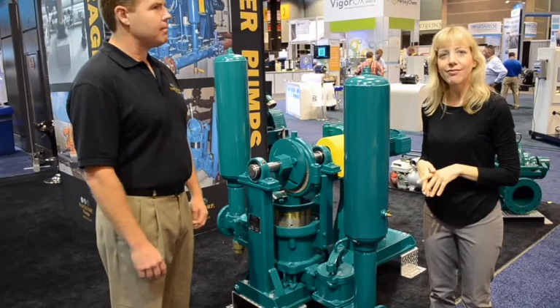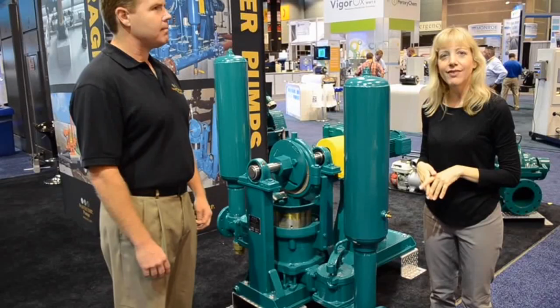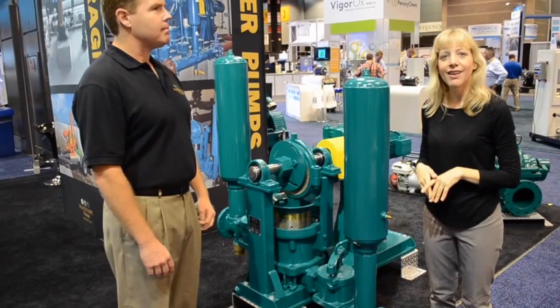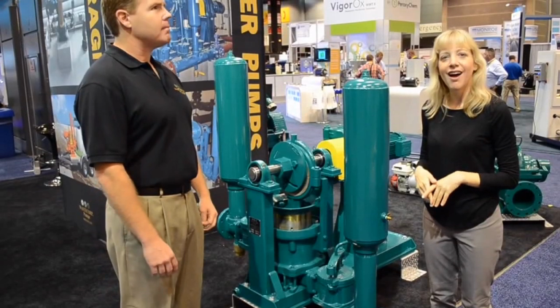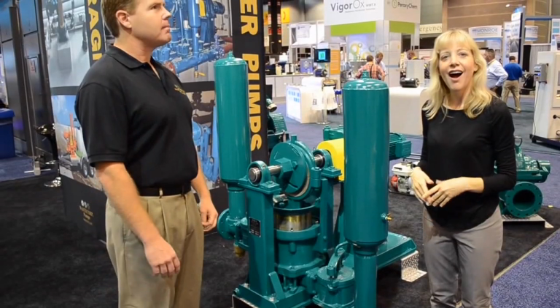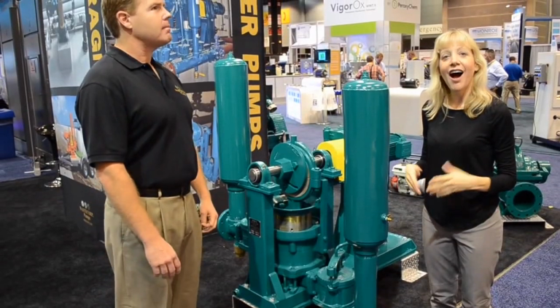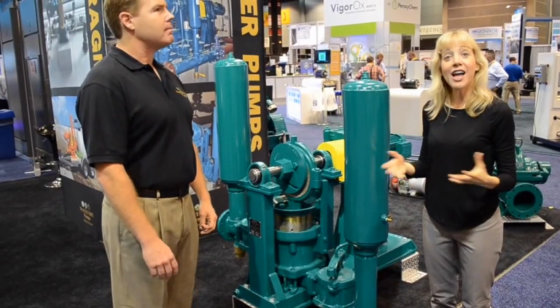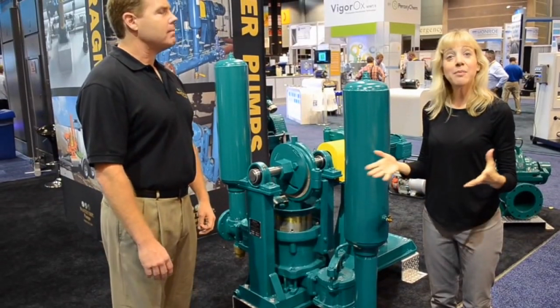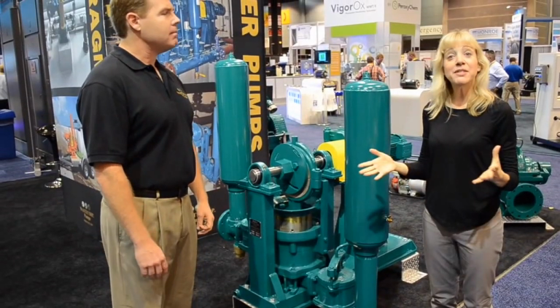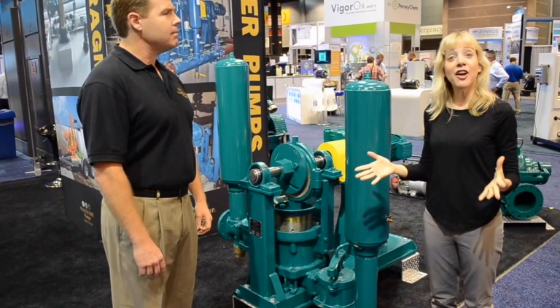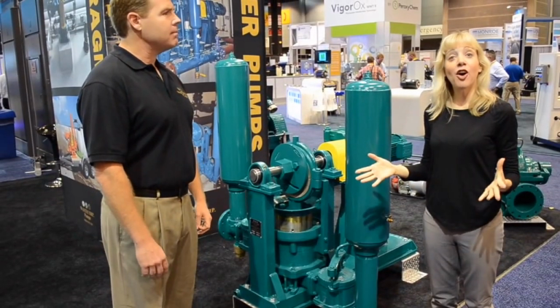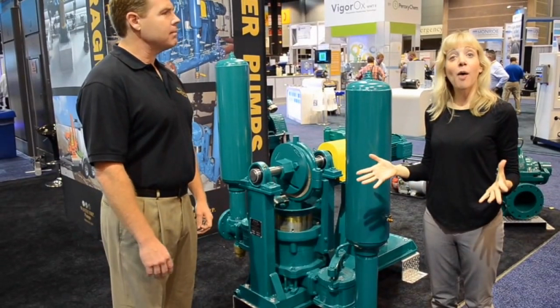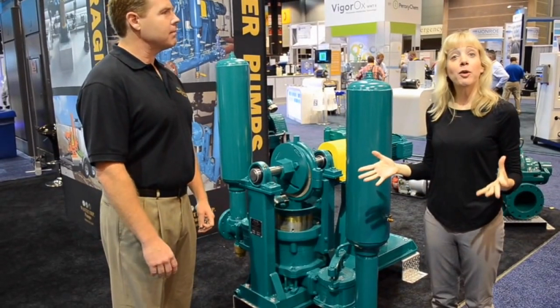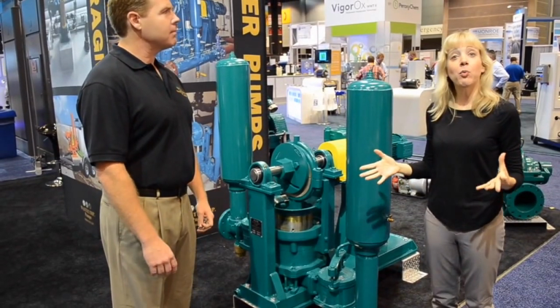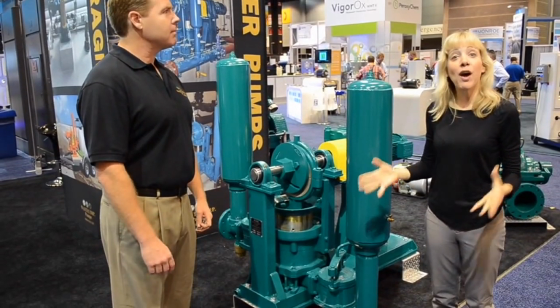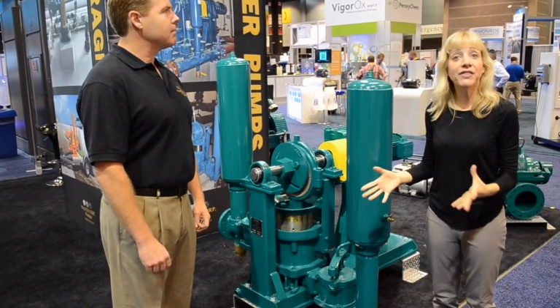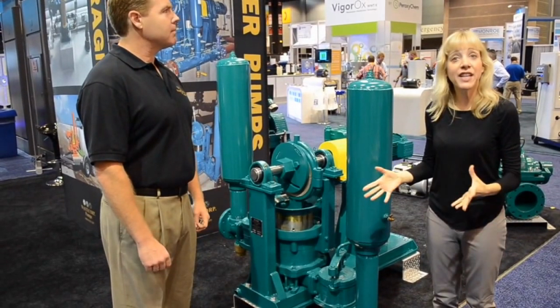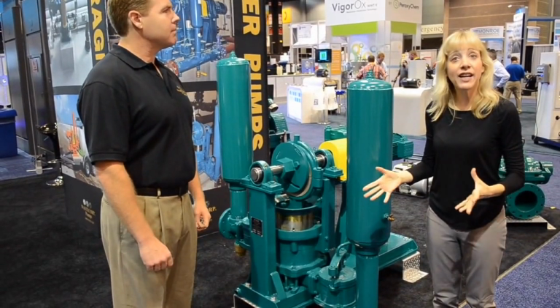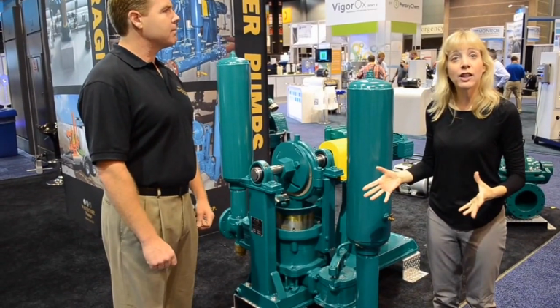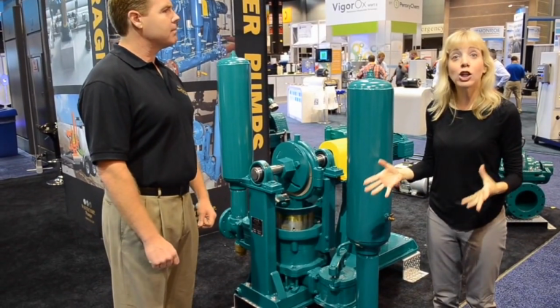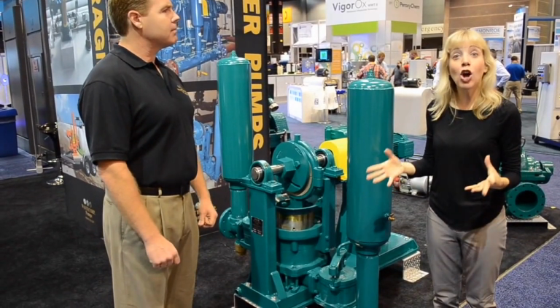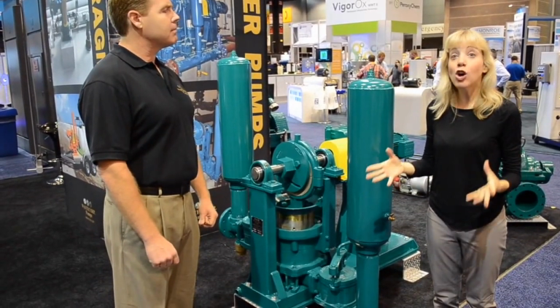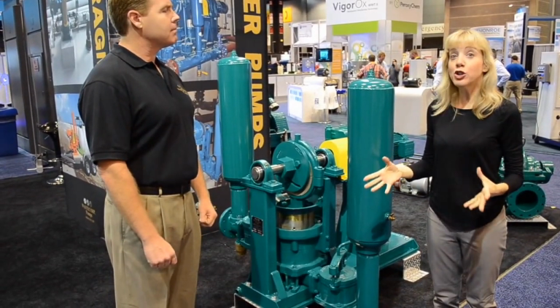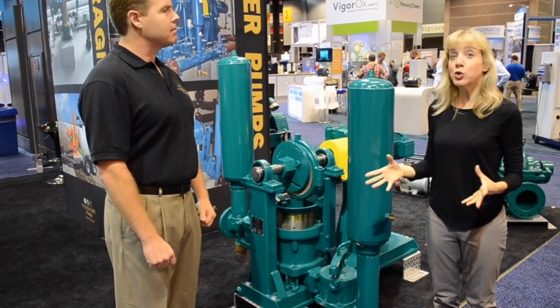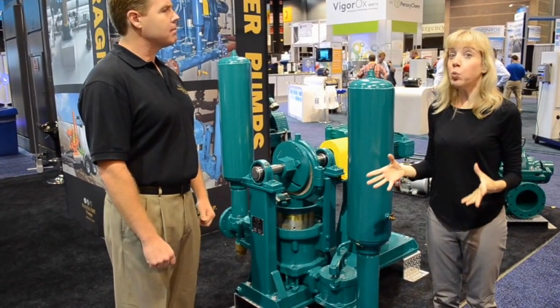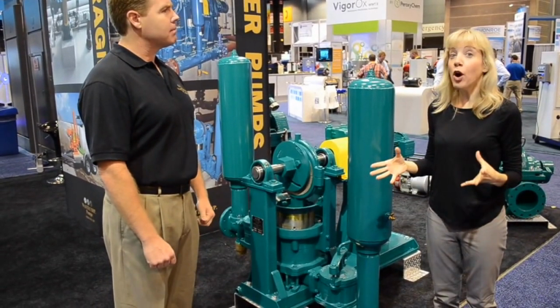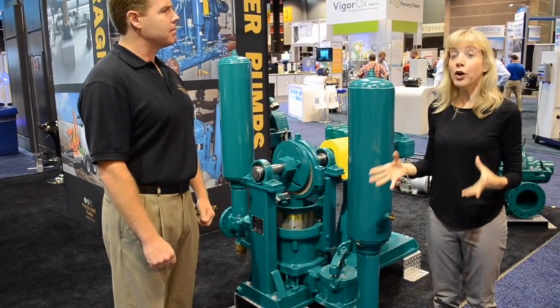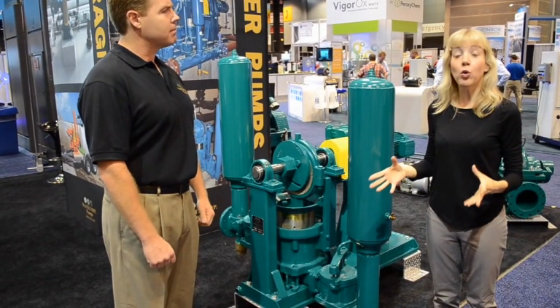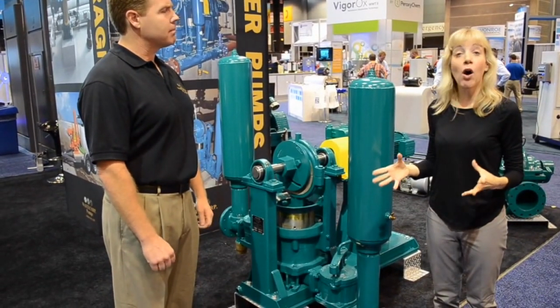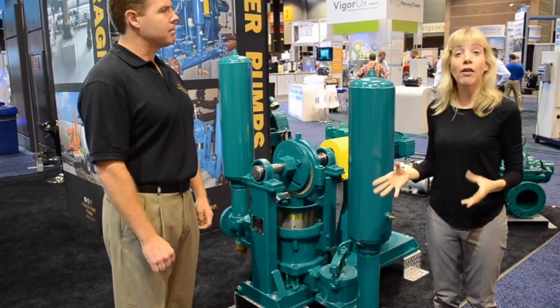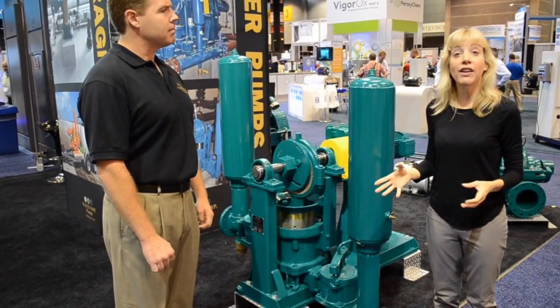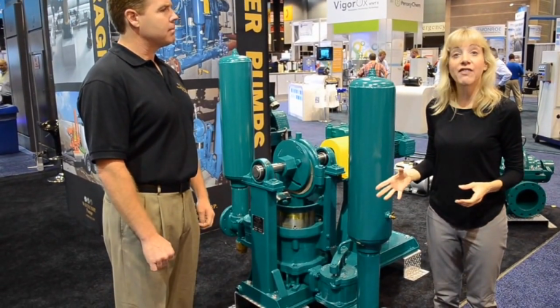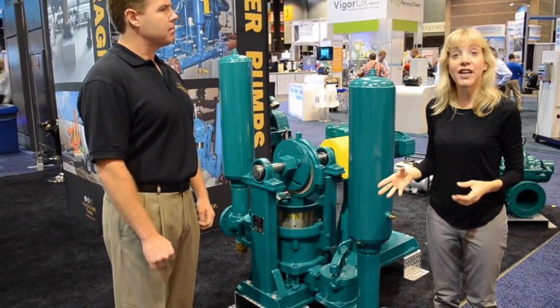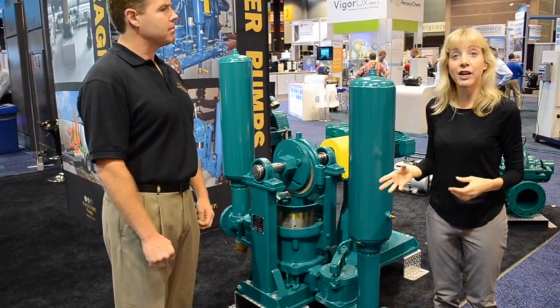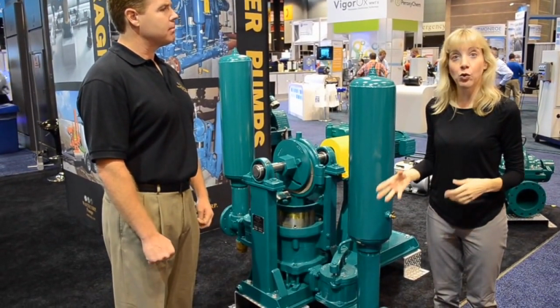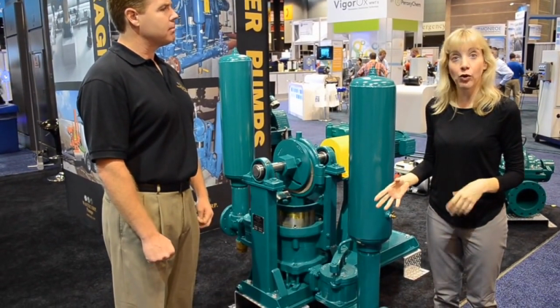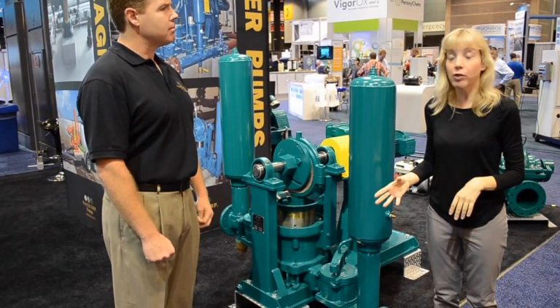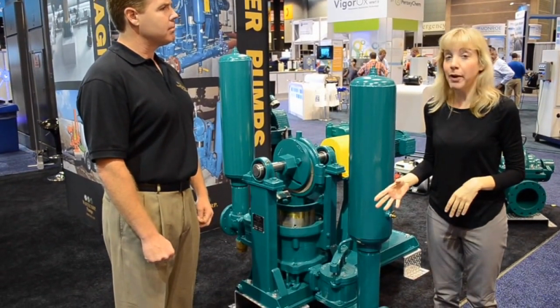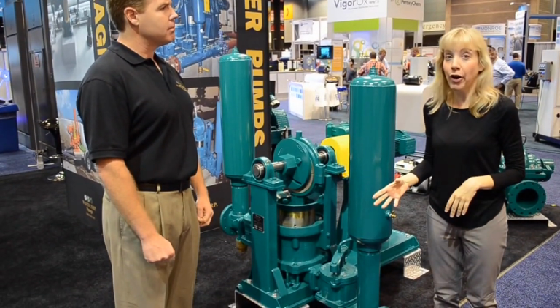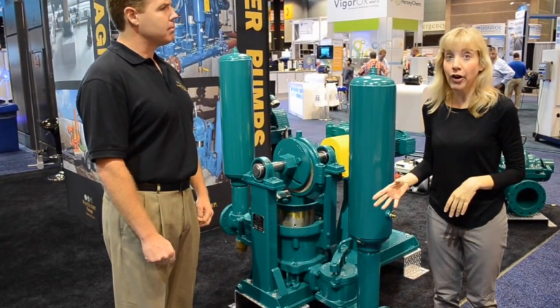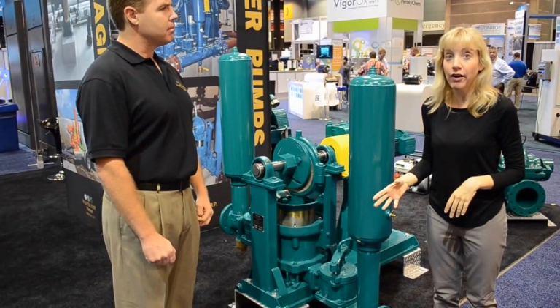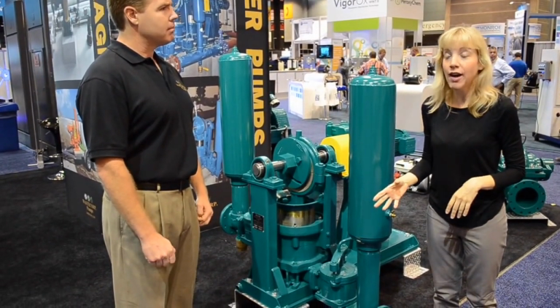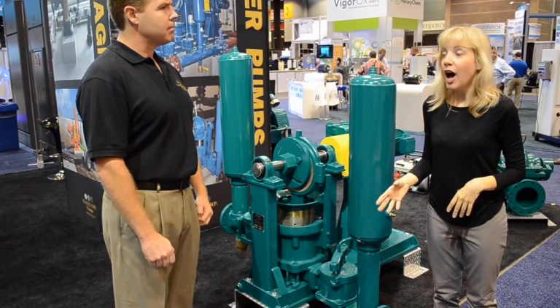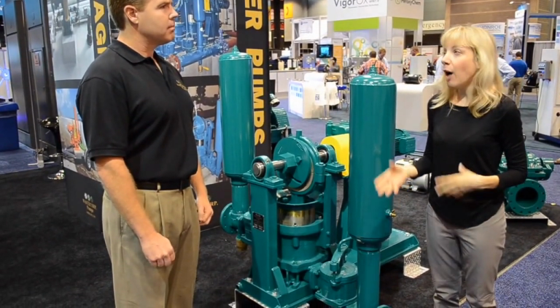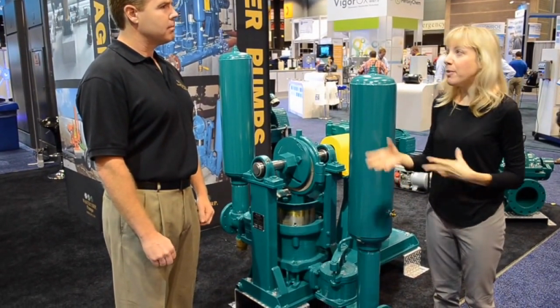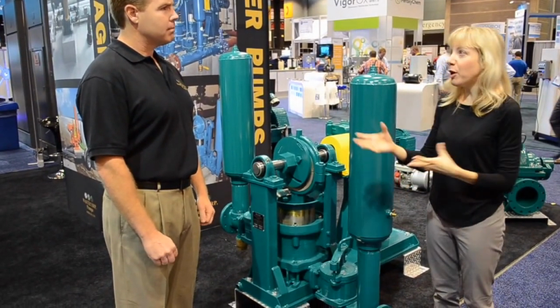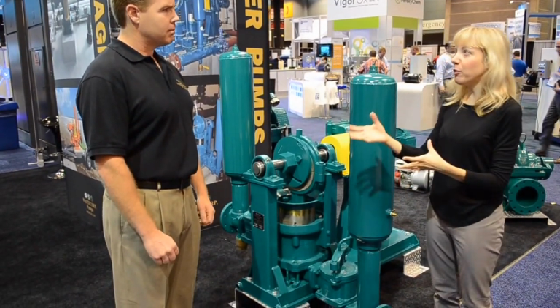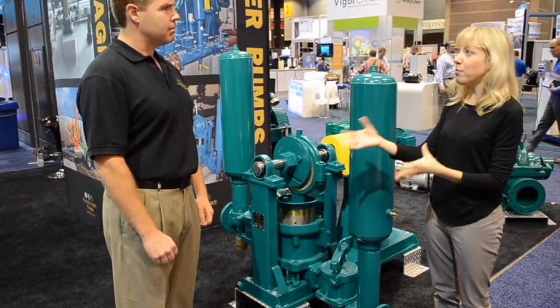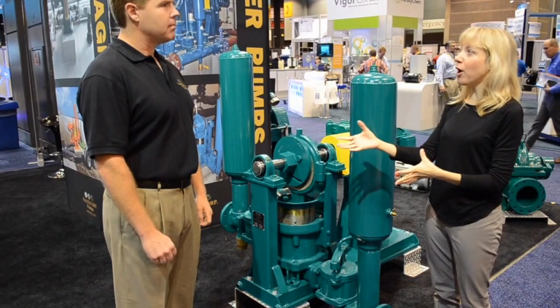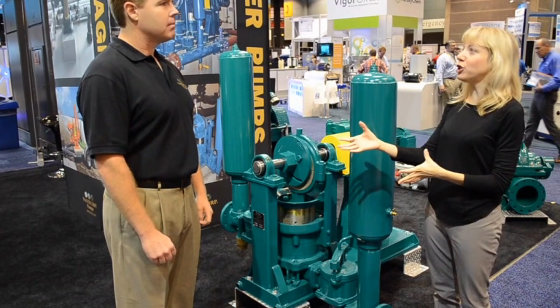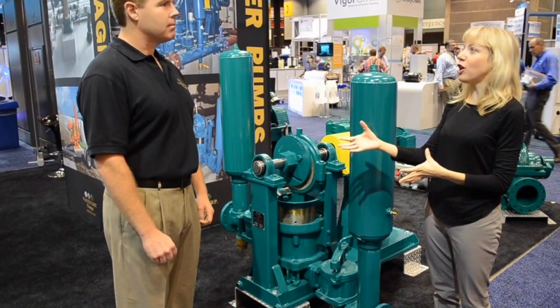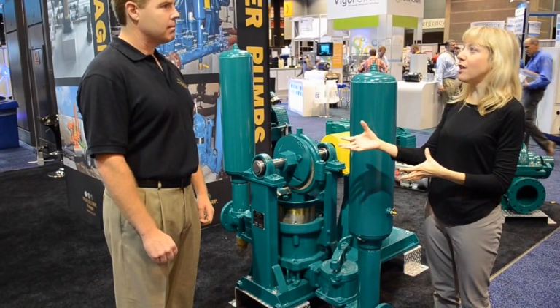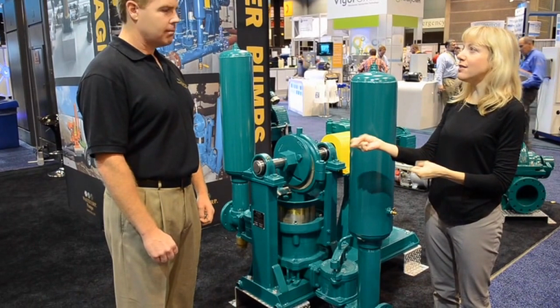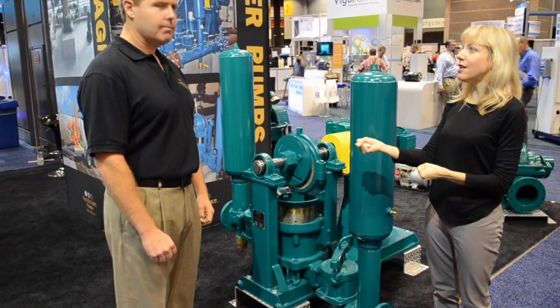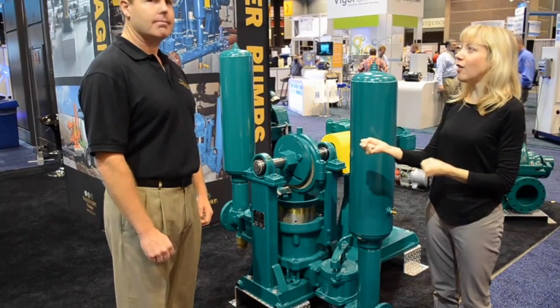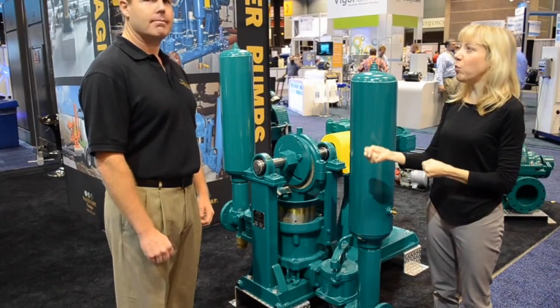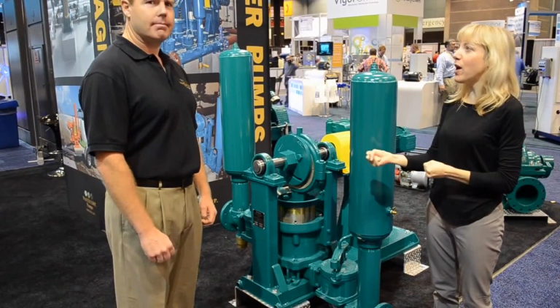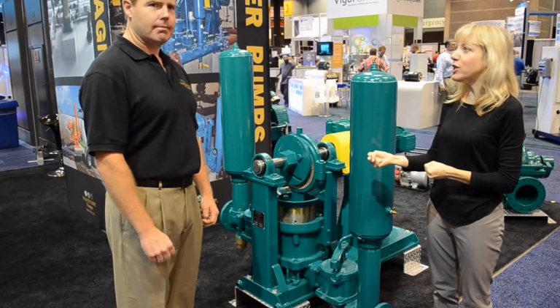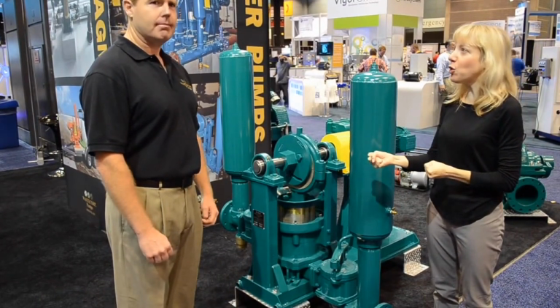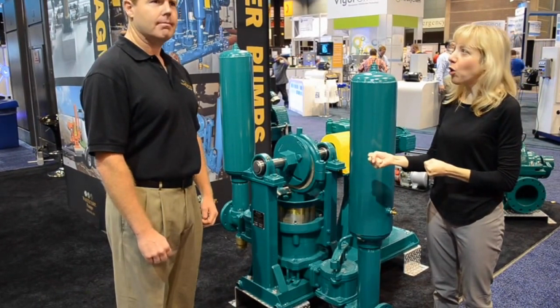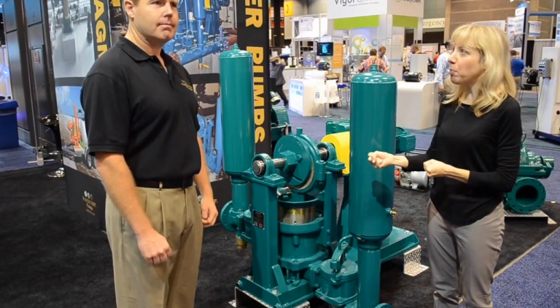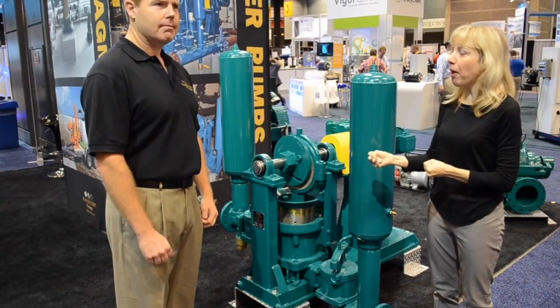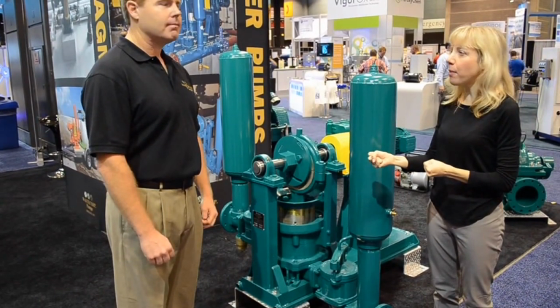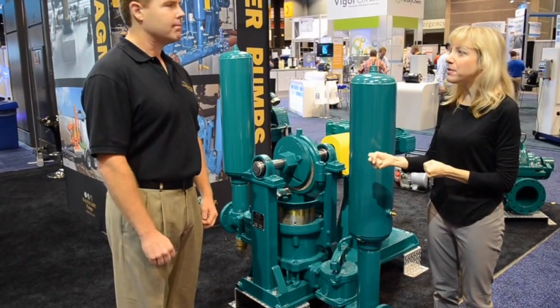Hi, I'm Sarah. I'm at WEFTEC, the largest water quality event in North America. I'm here with Mark Johnson of Westco Pumps.